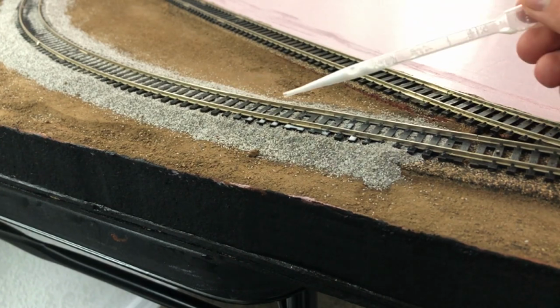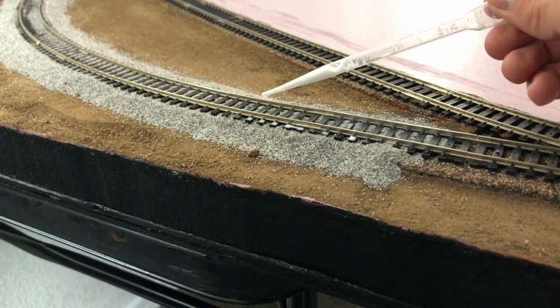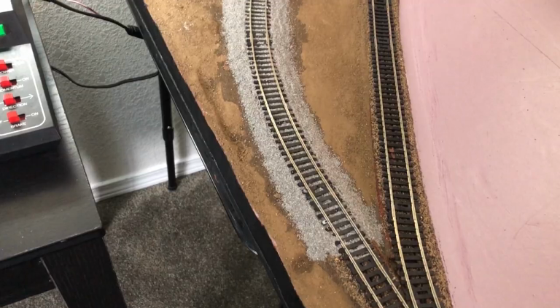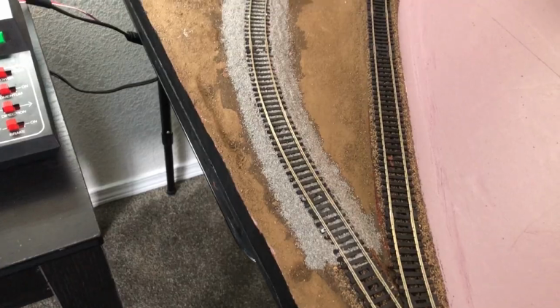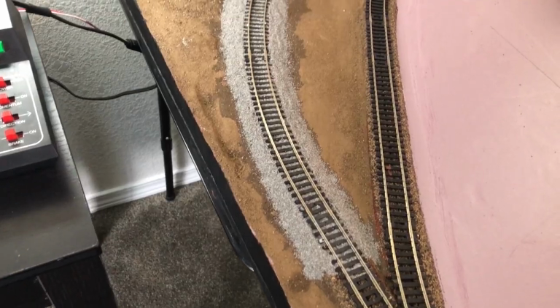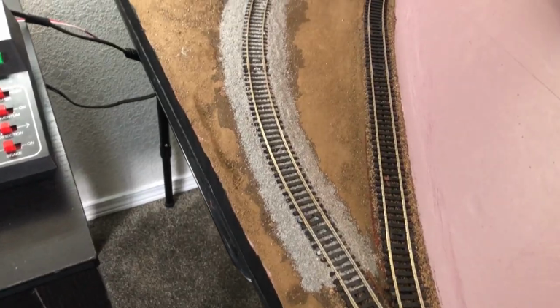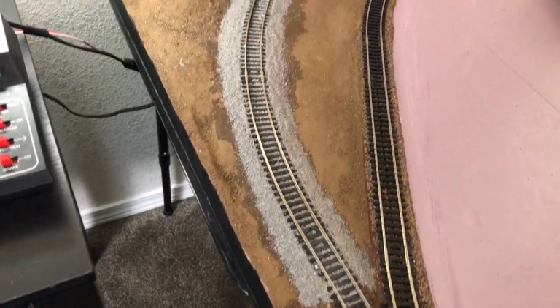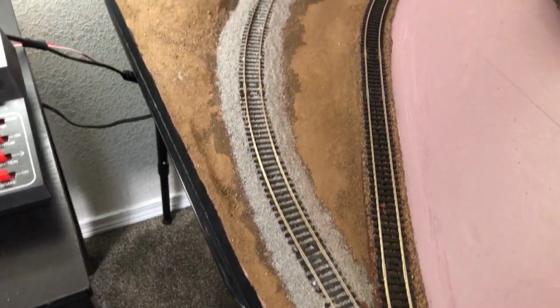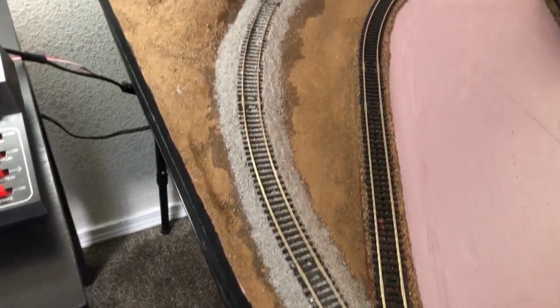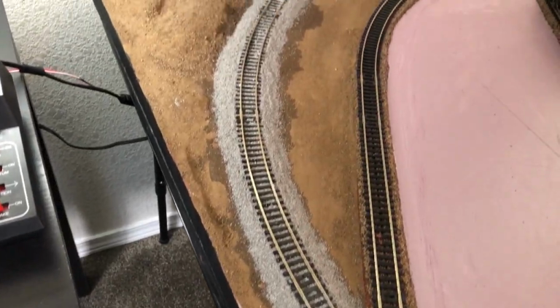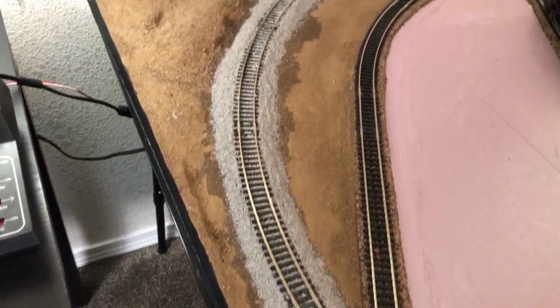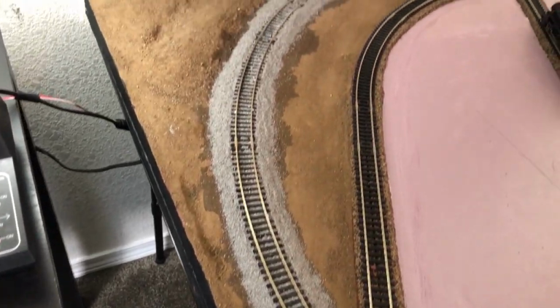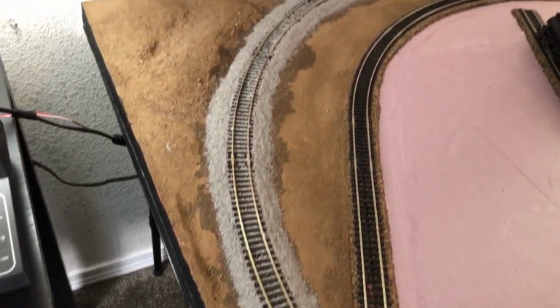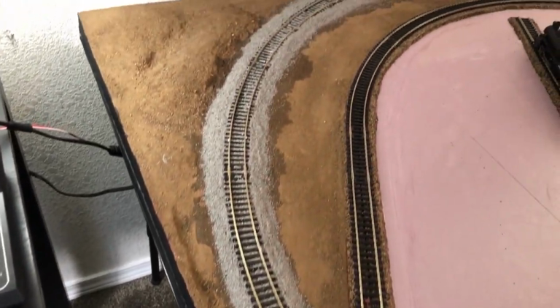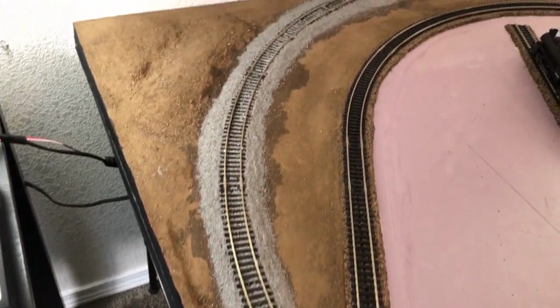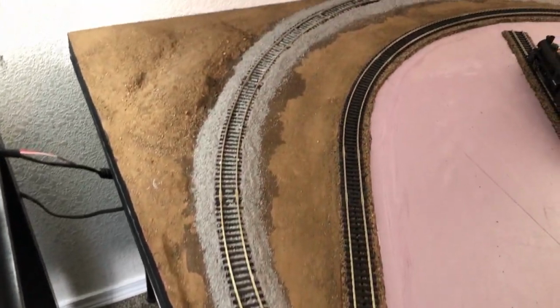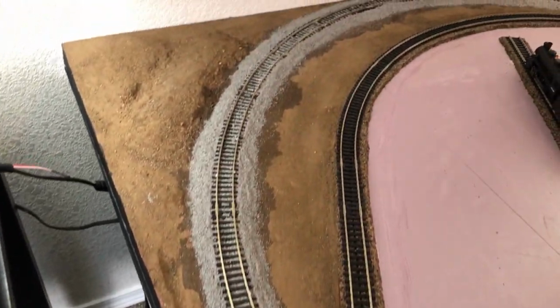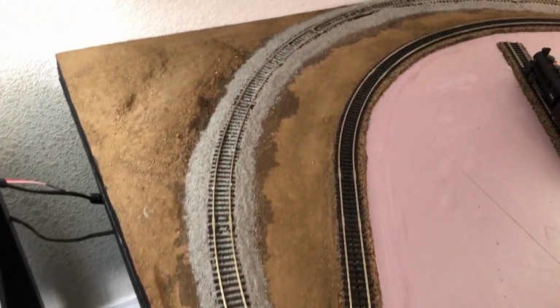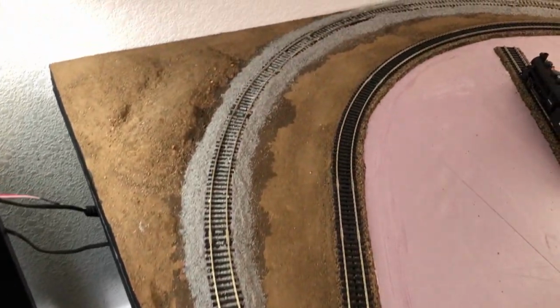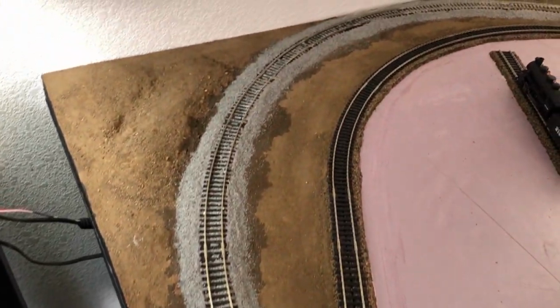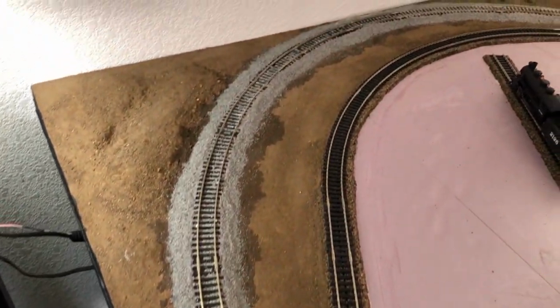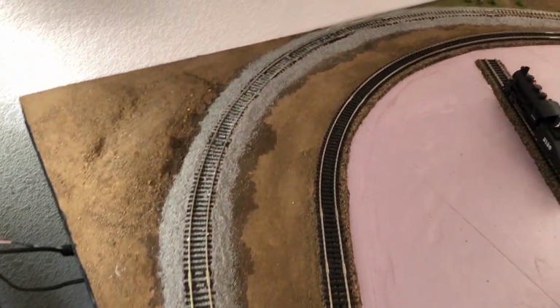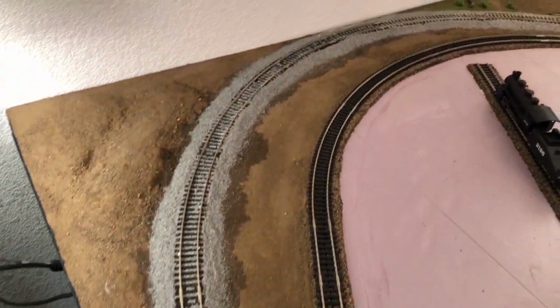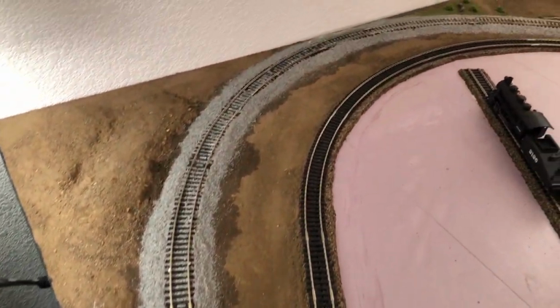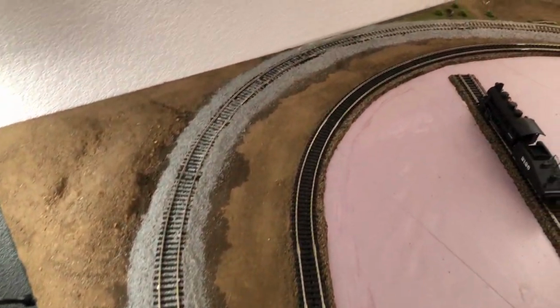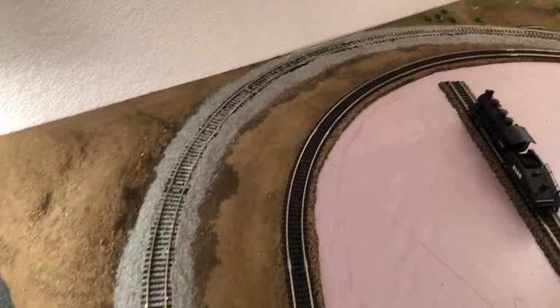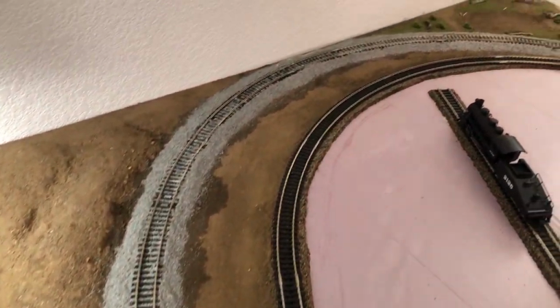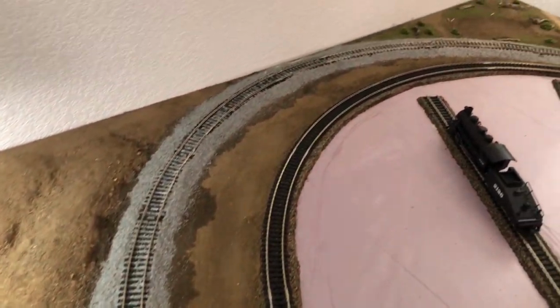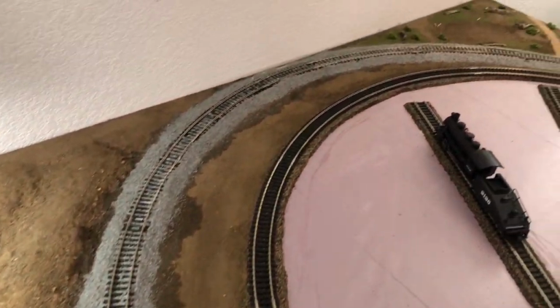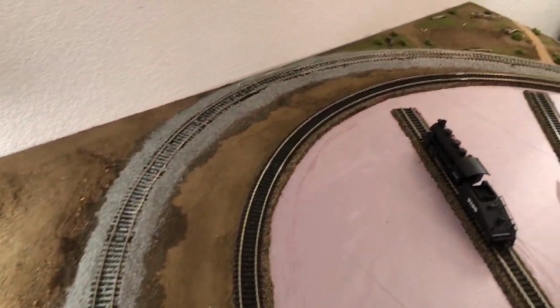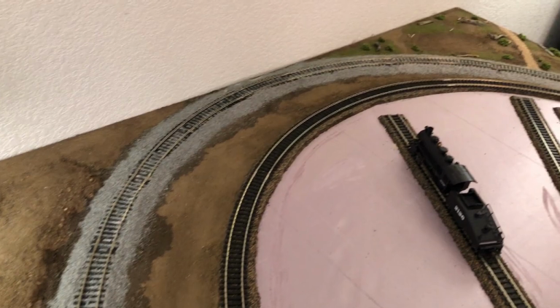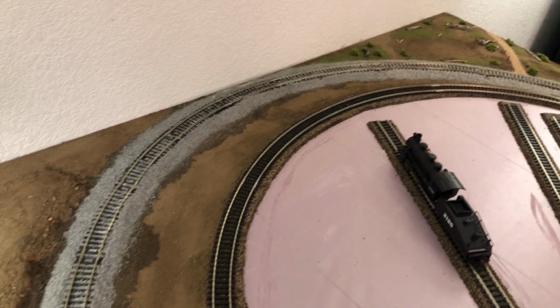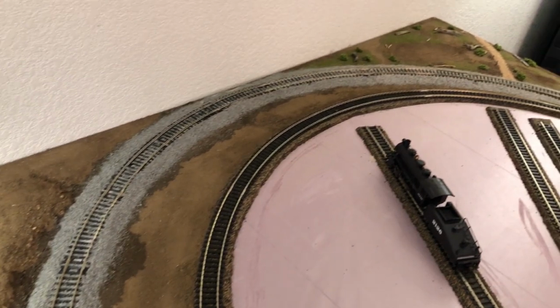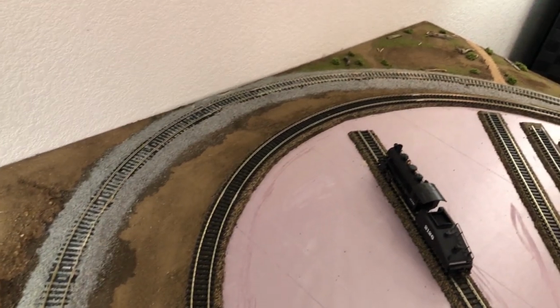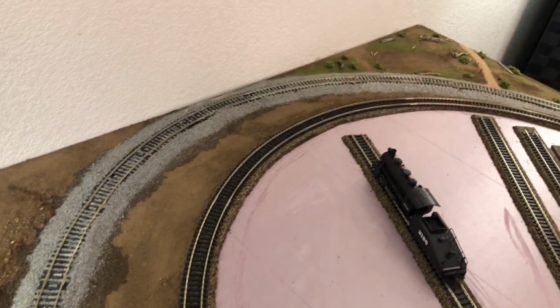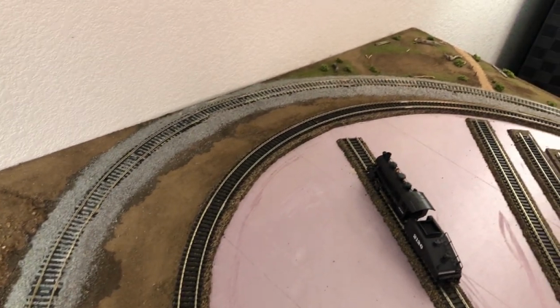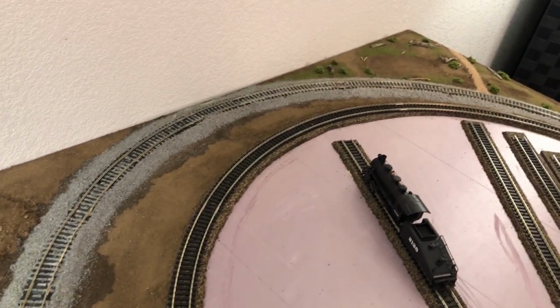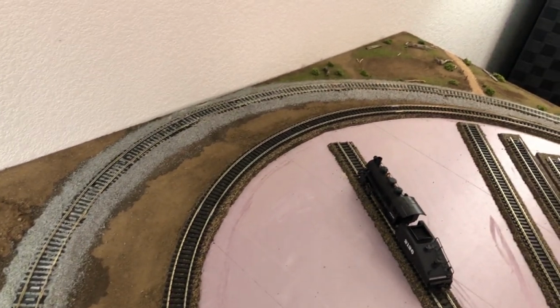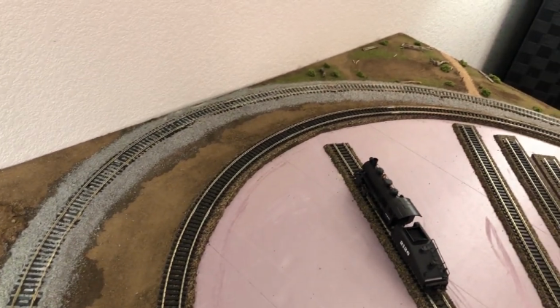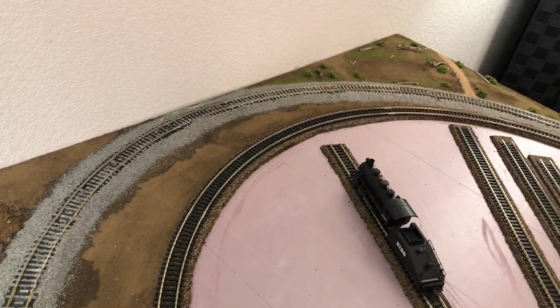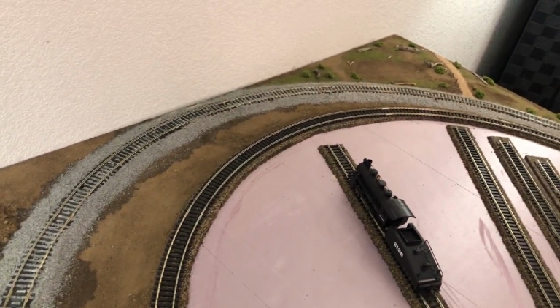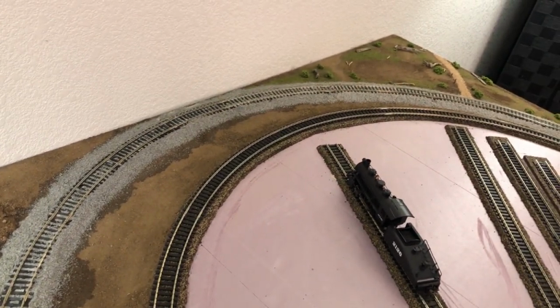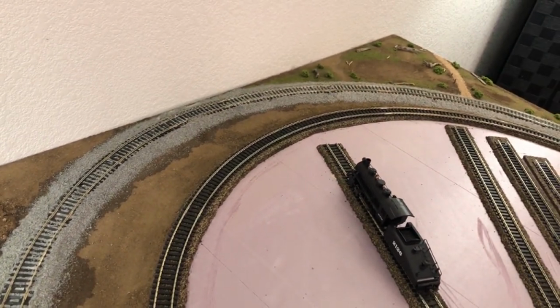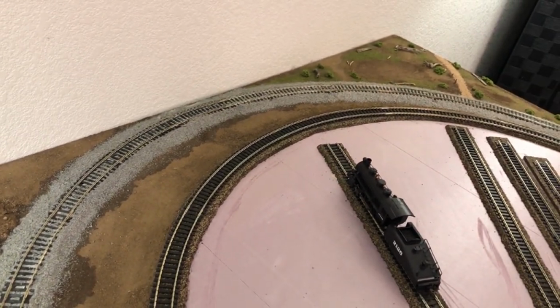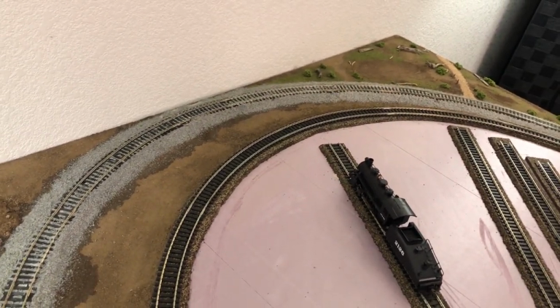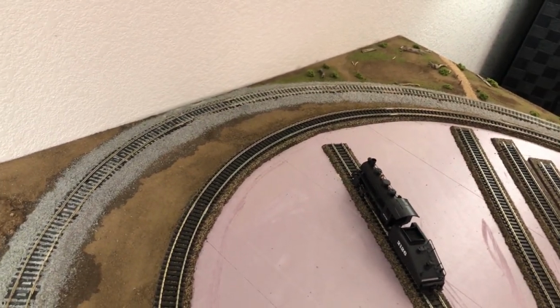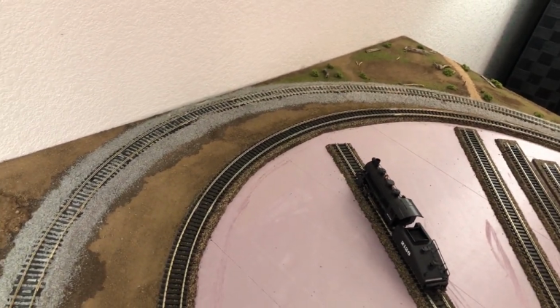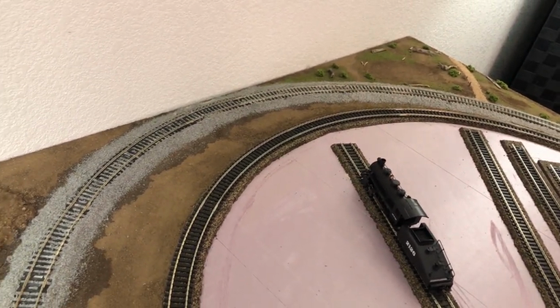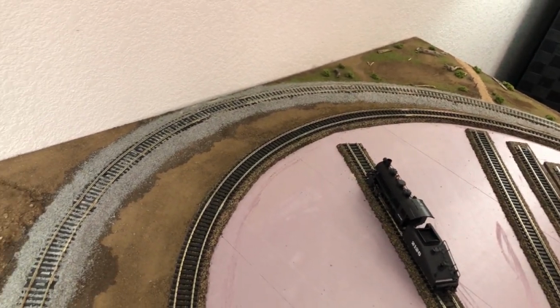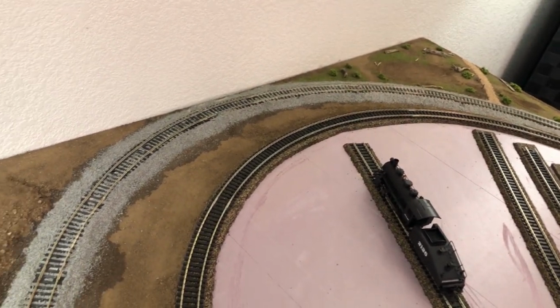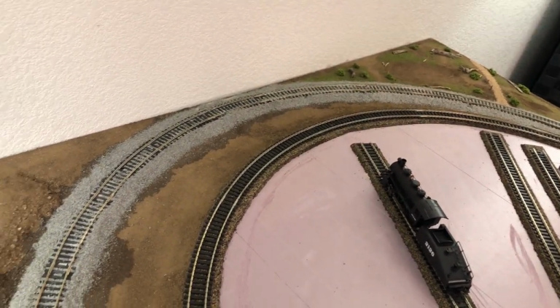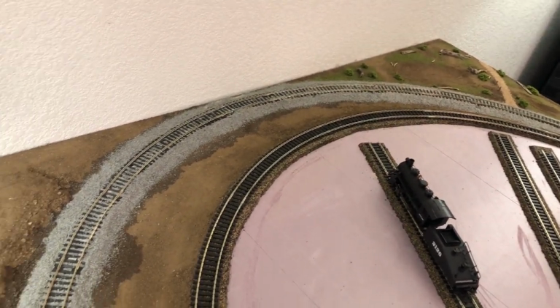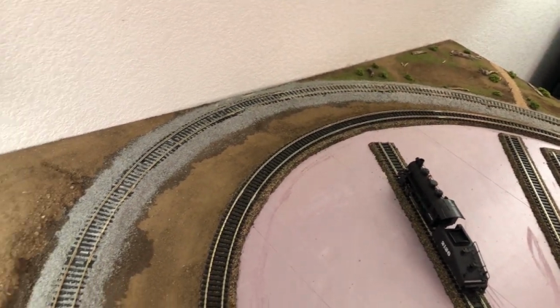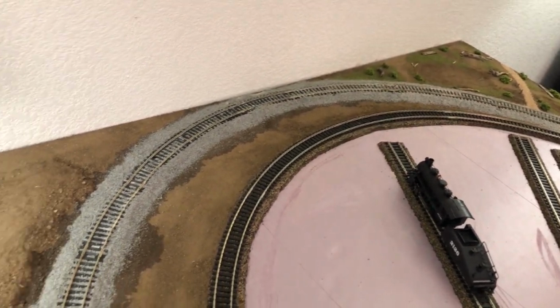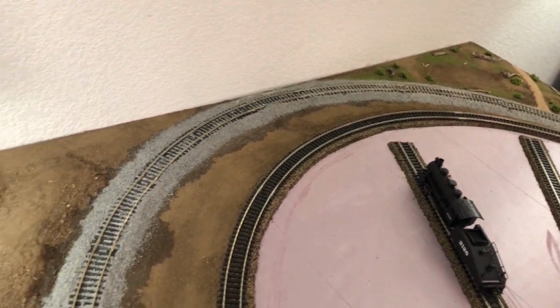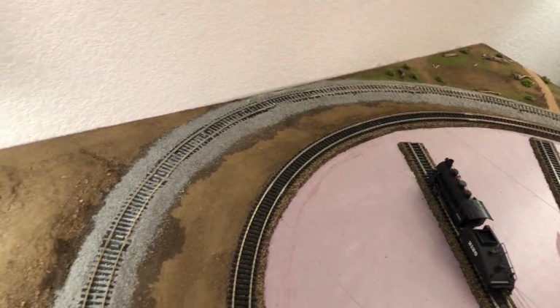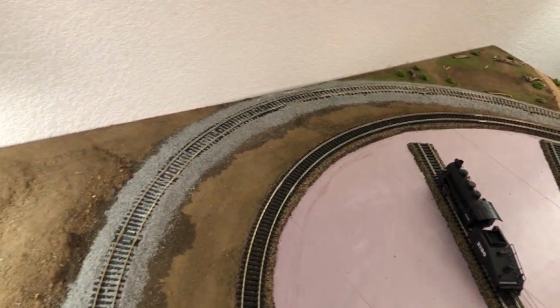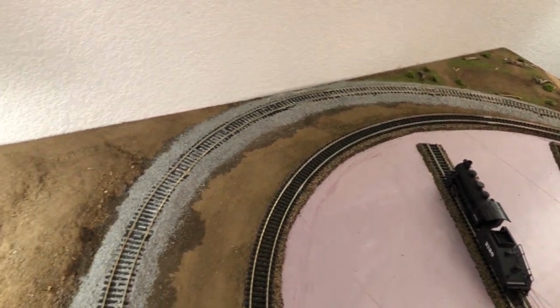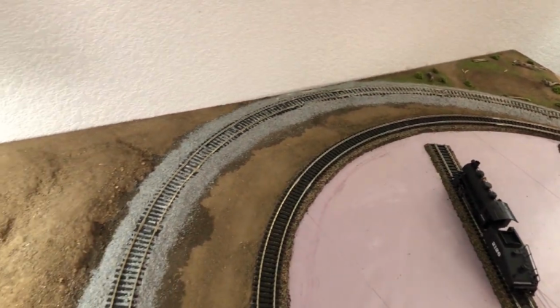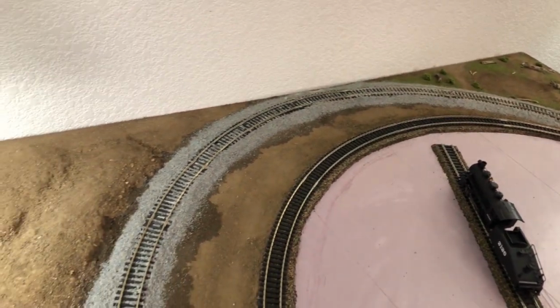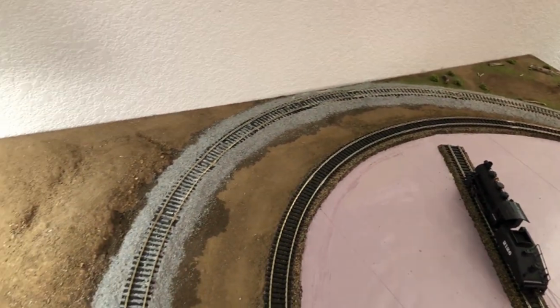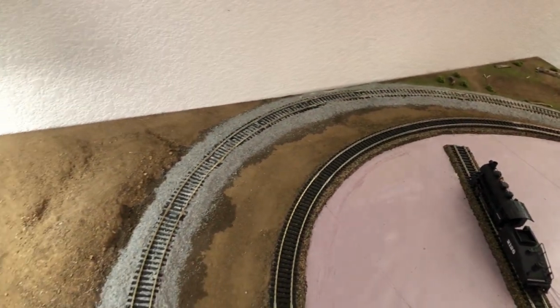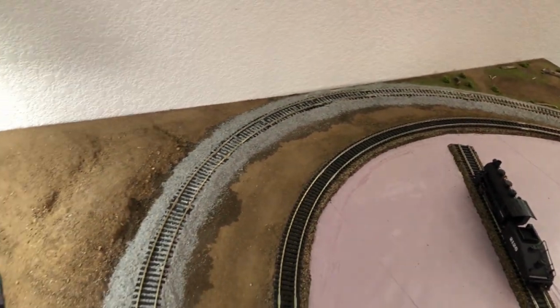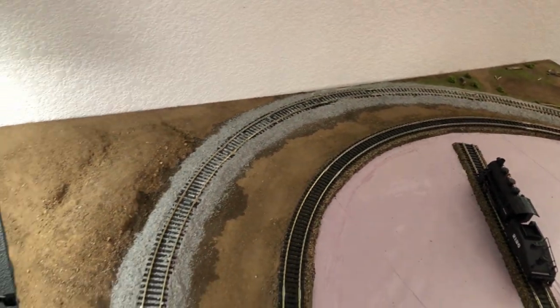Here it is all glued up. It does take about 12 to 18 hours to dry, and it goes a lot faster if you use a fan.